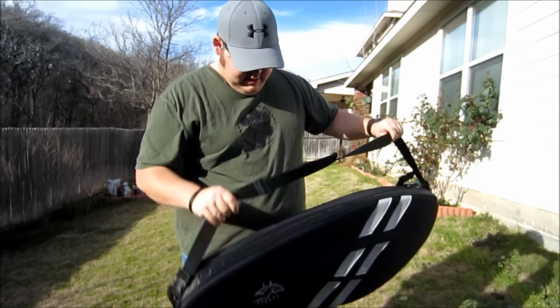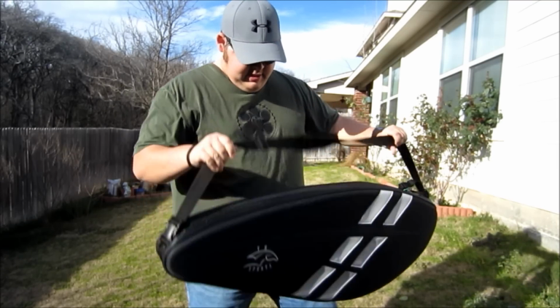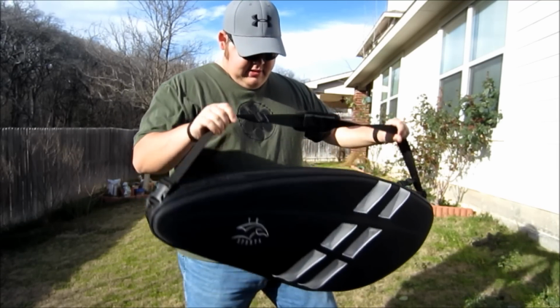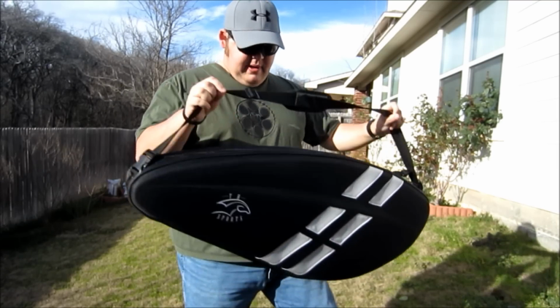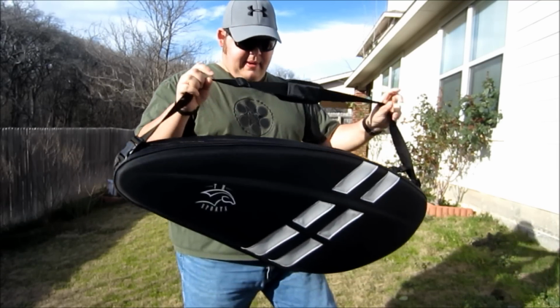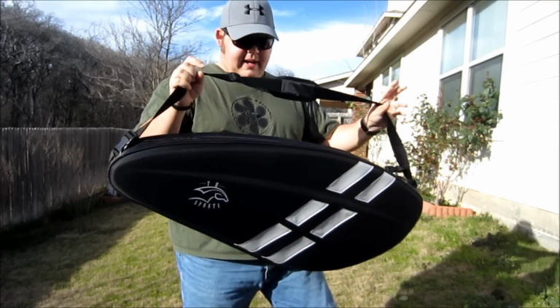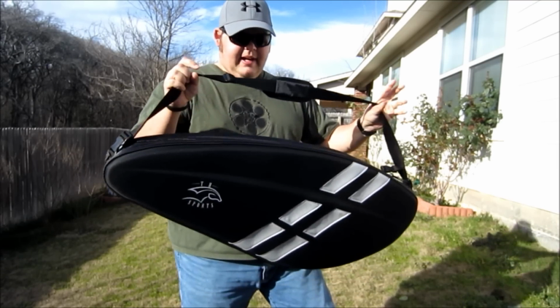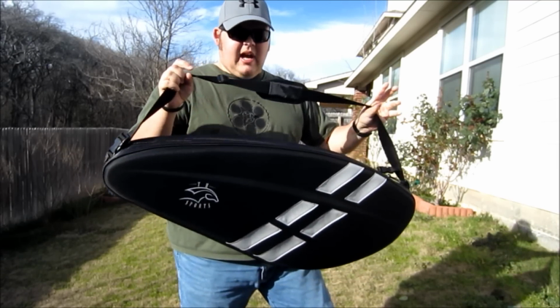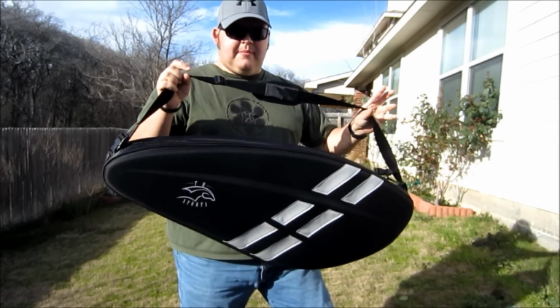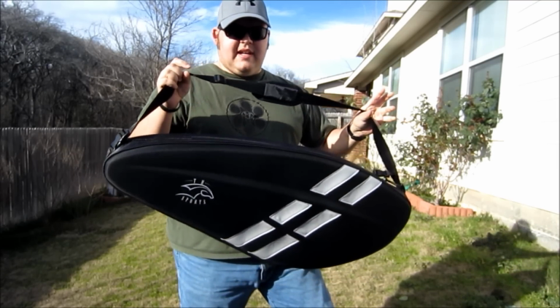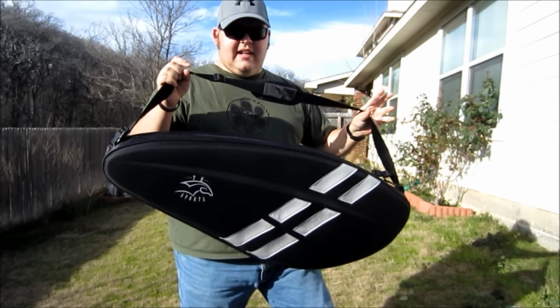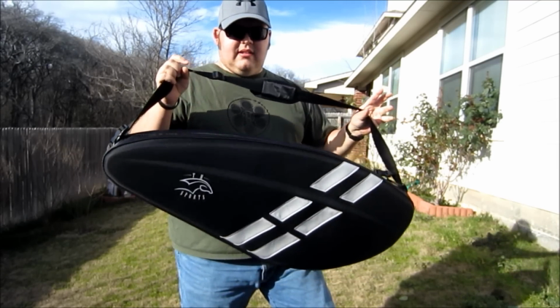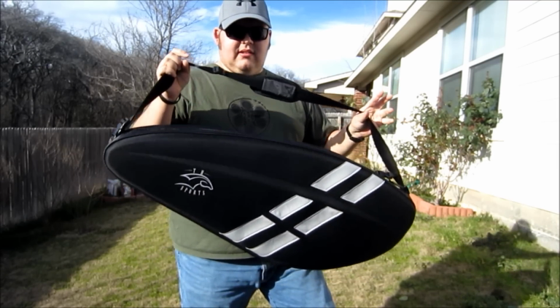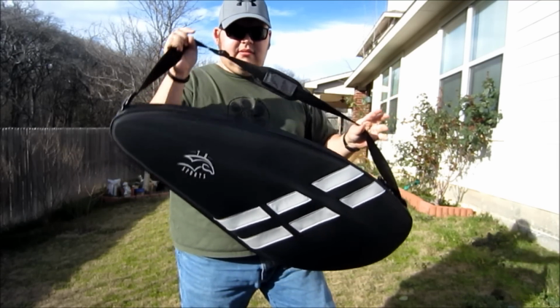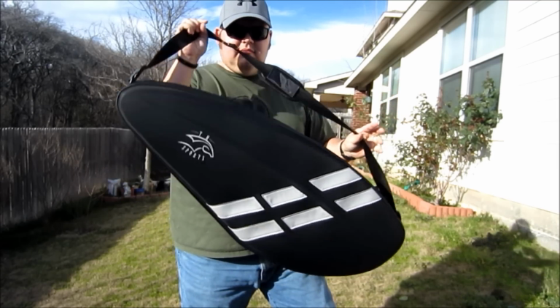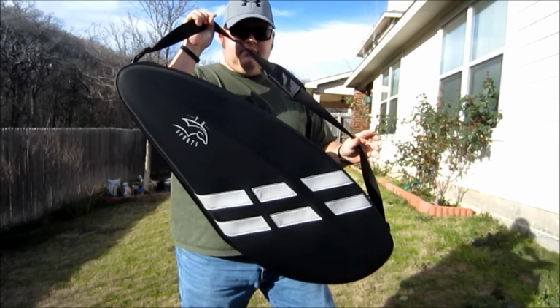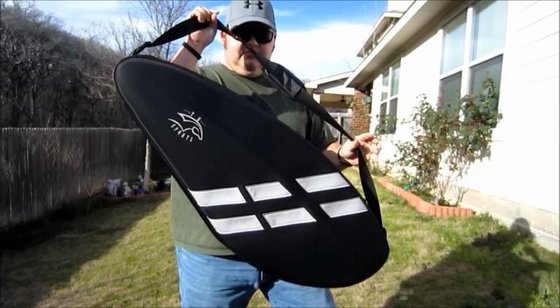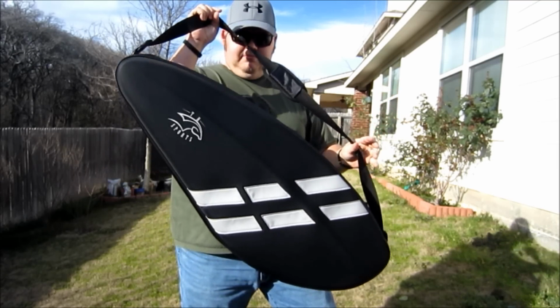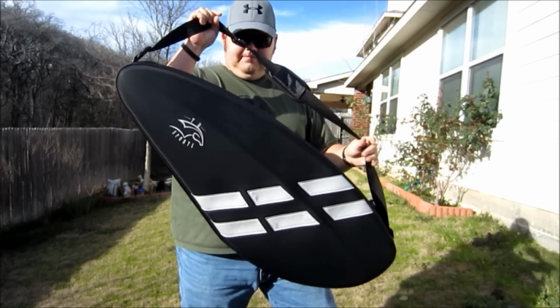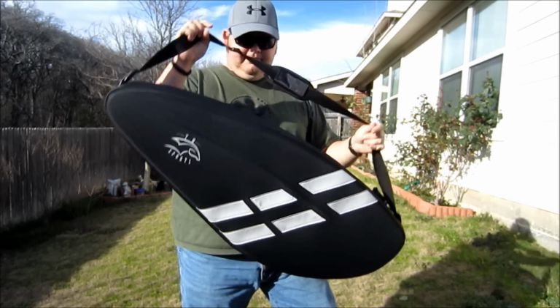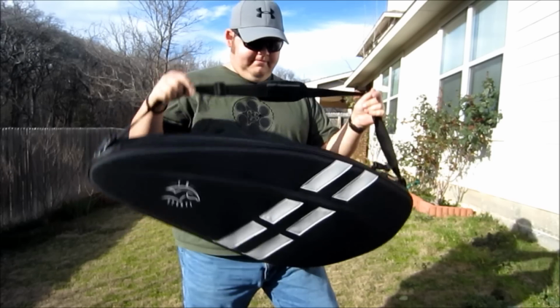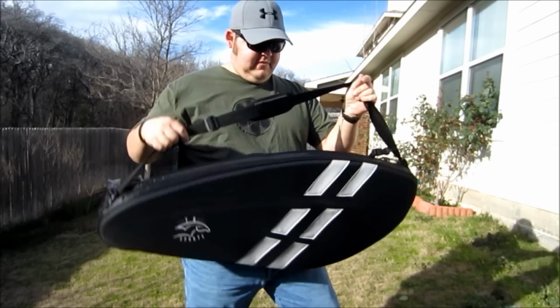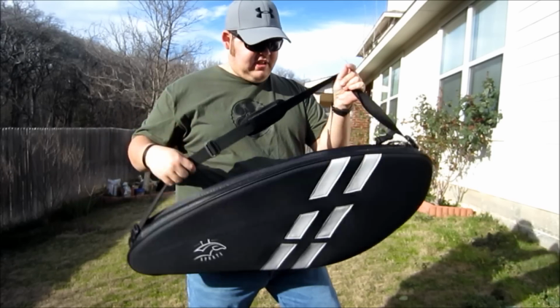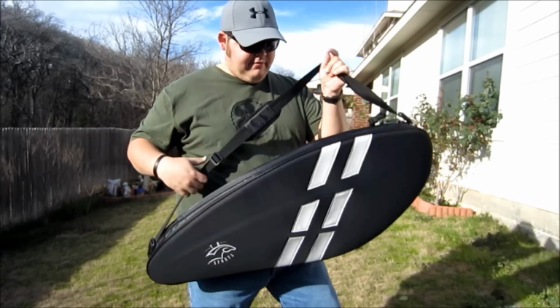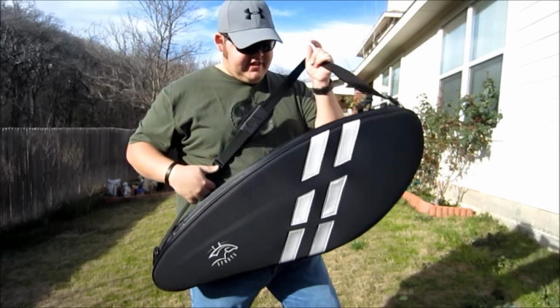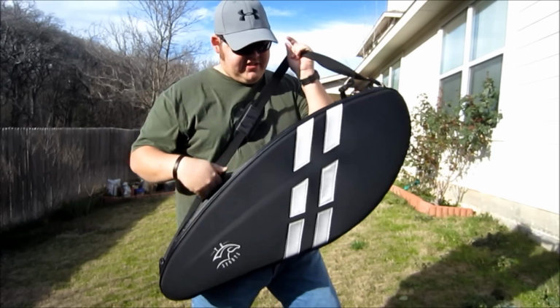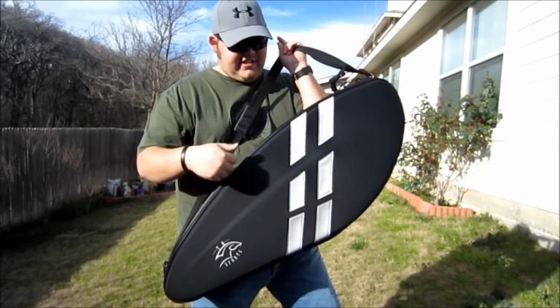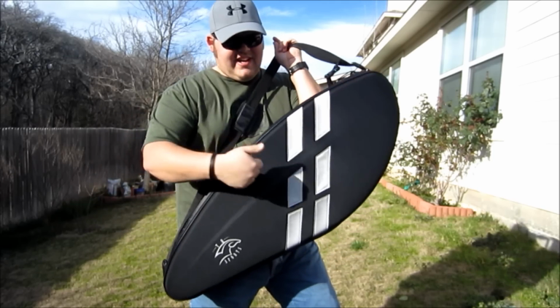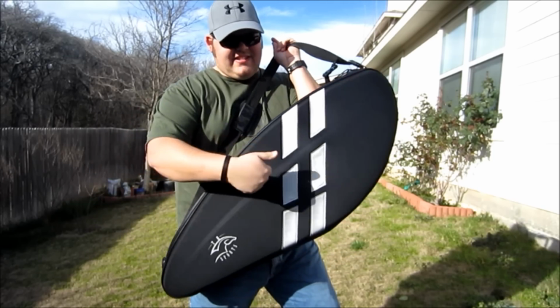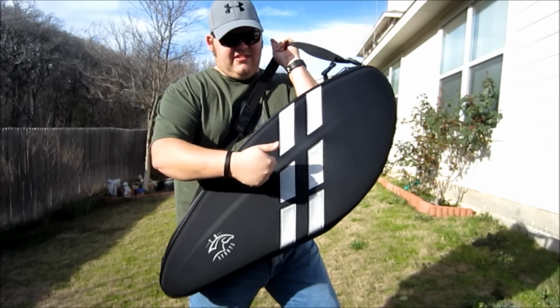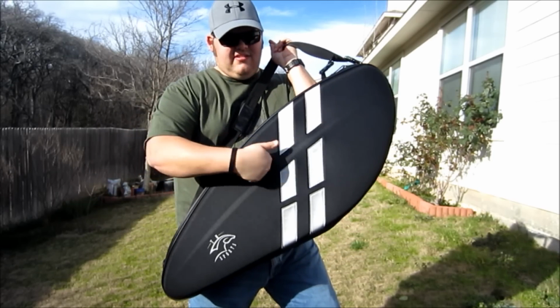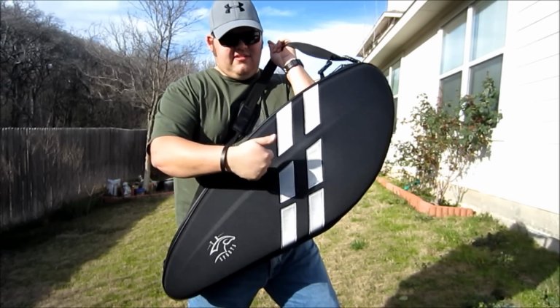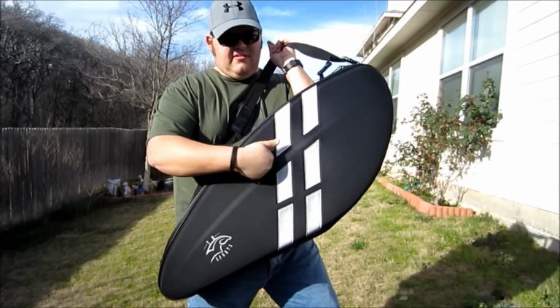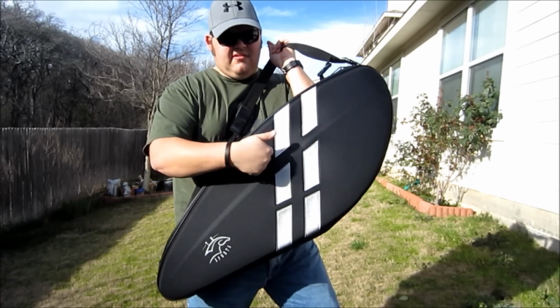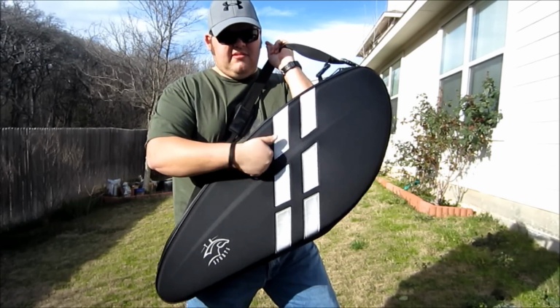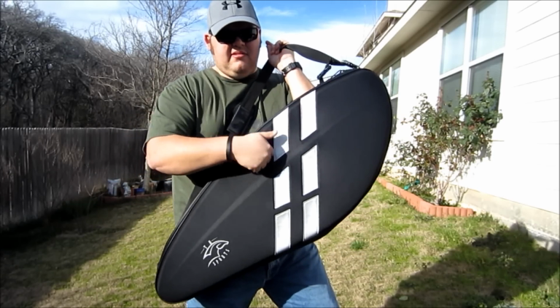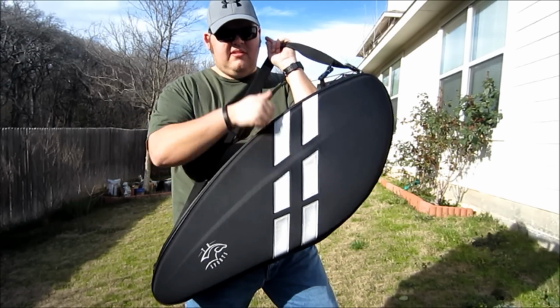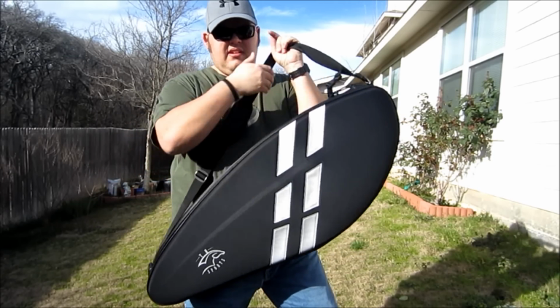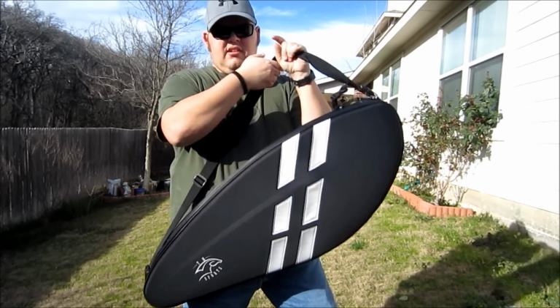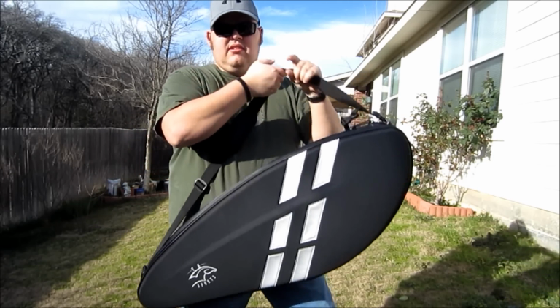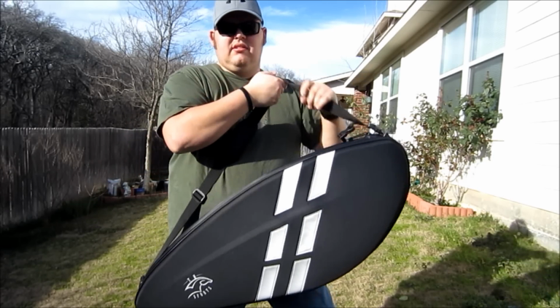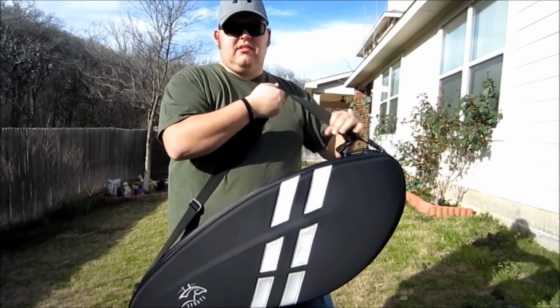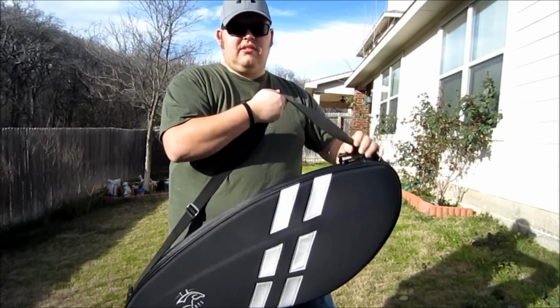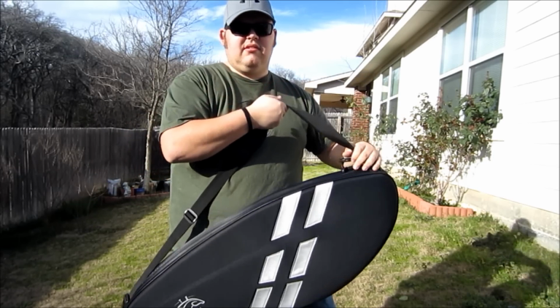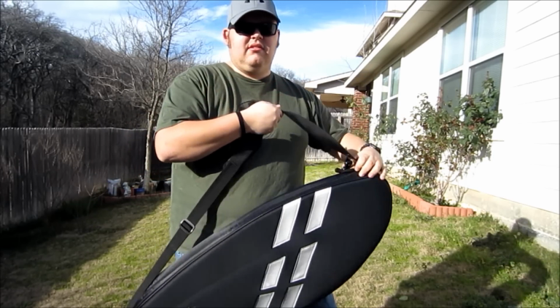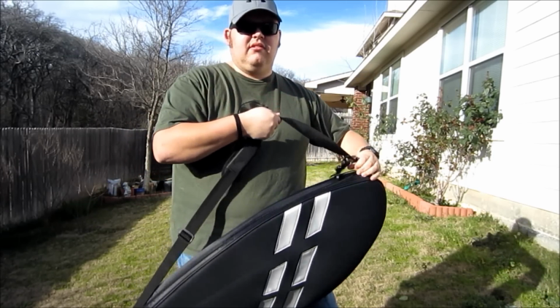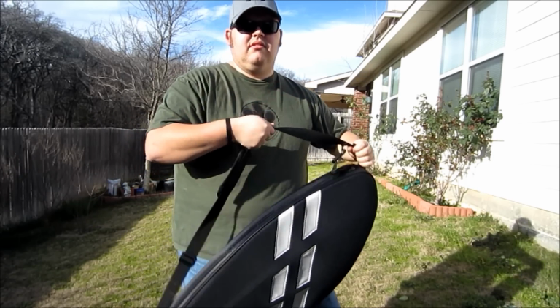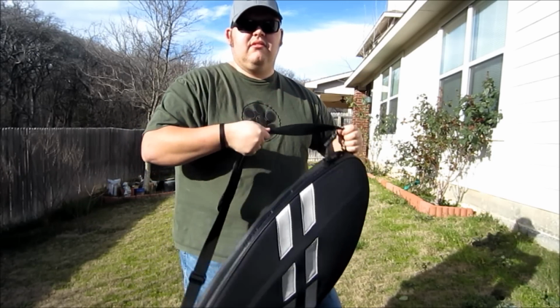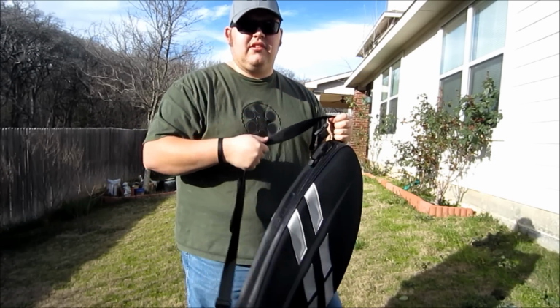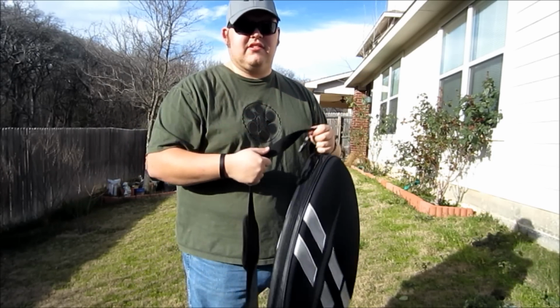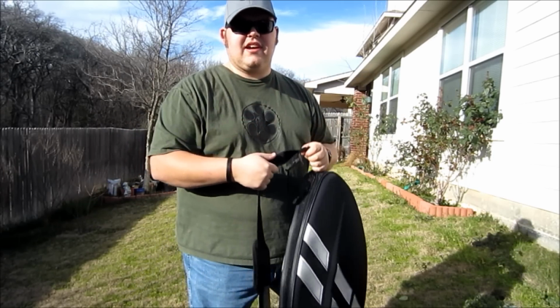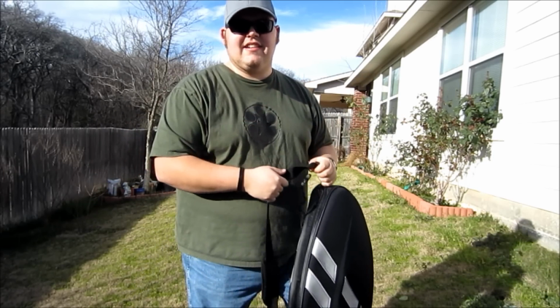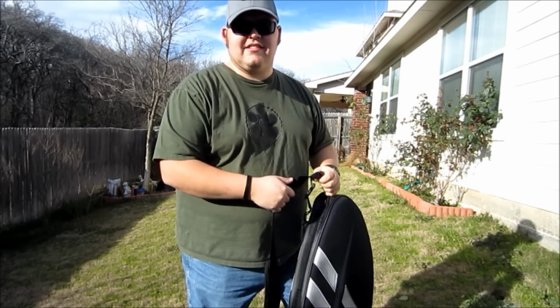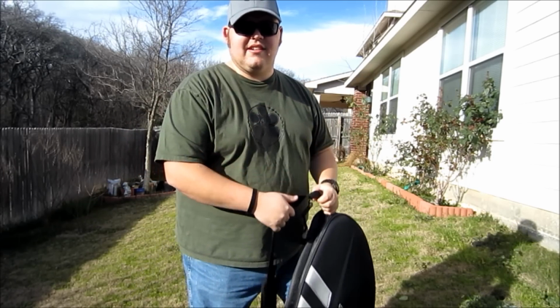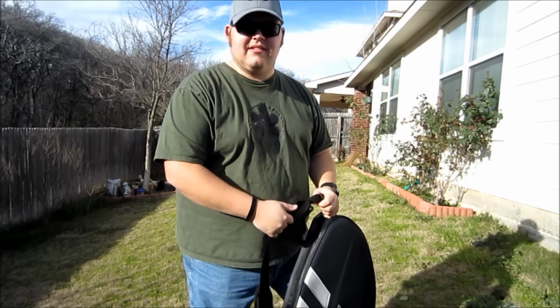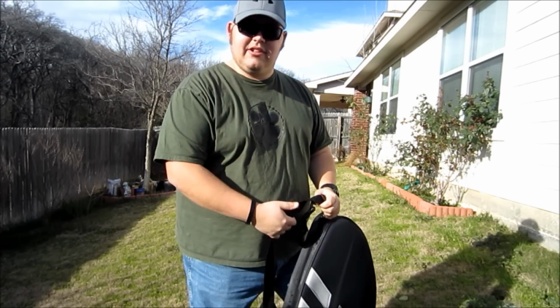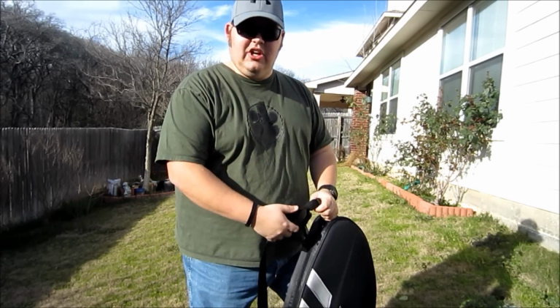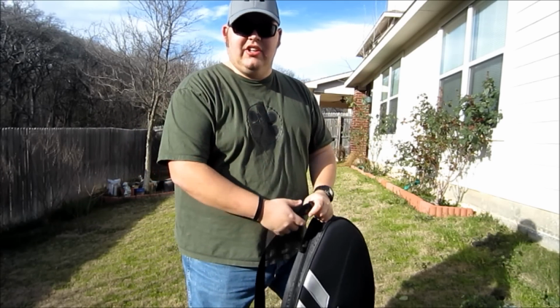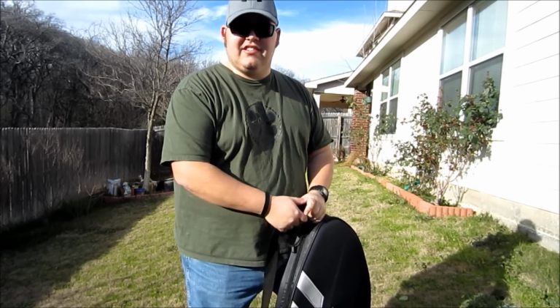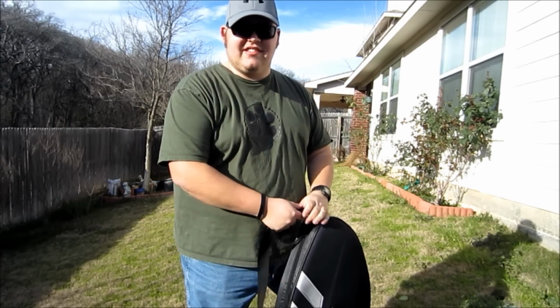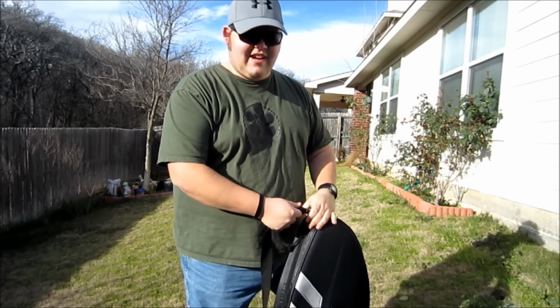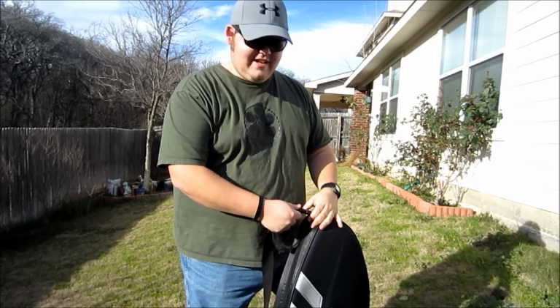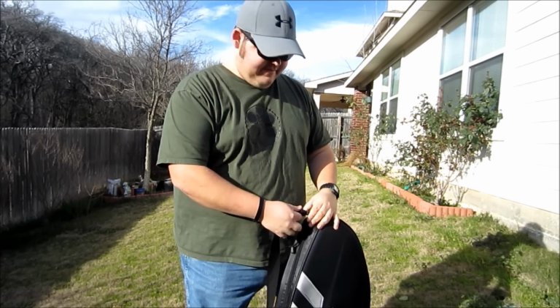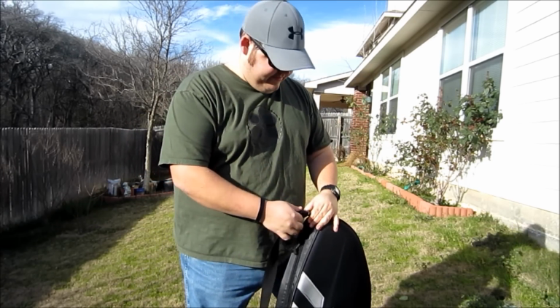It's made by CompTac. It's got rigid sides to disguise the gun that's inside it.